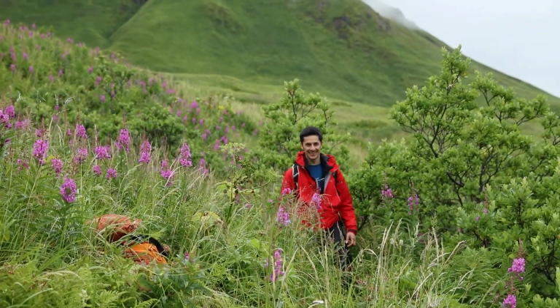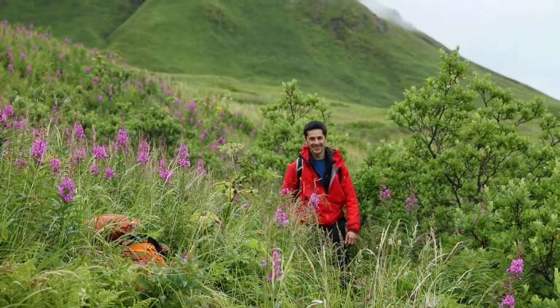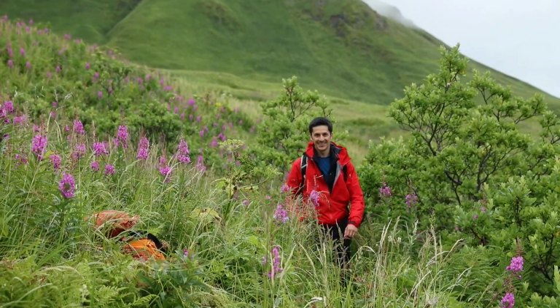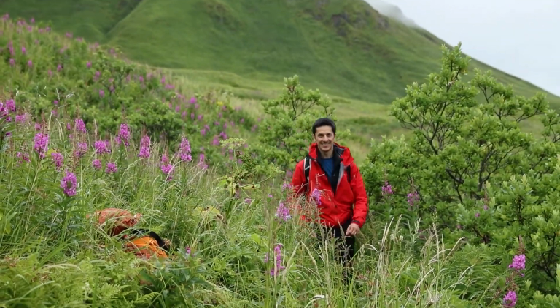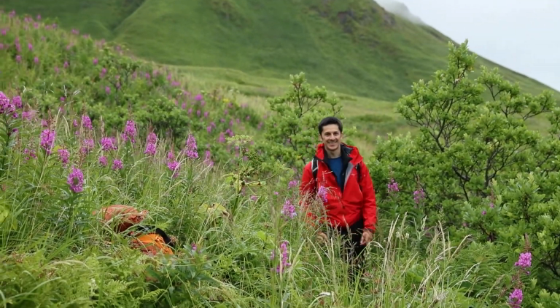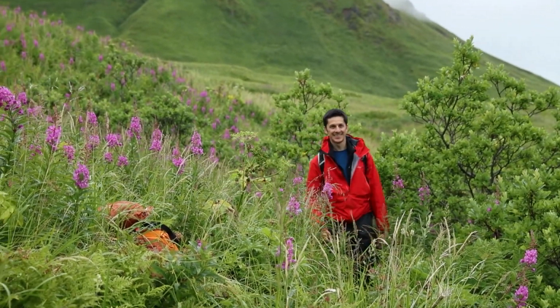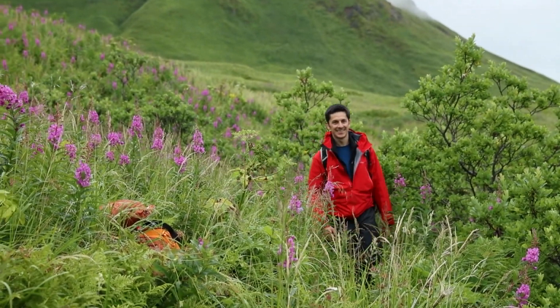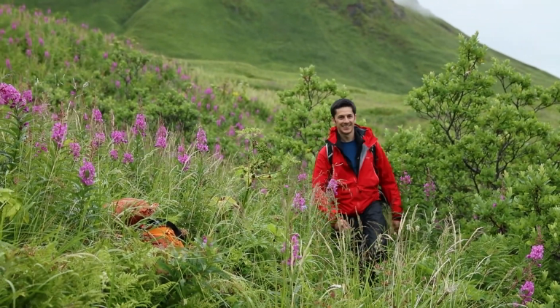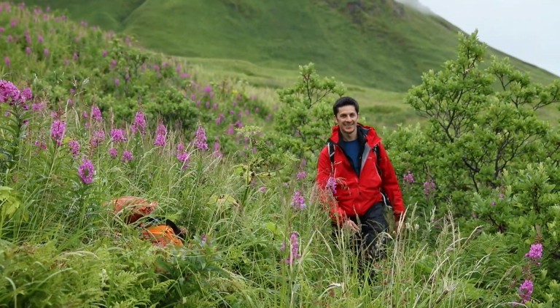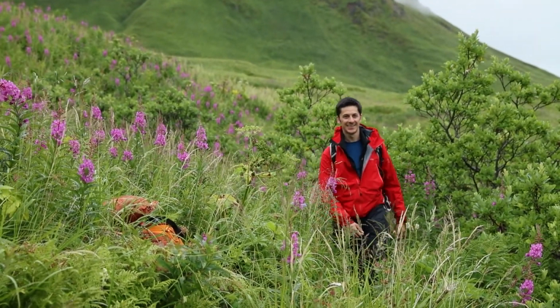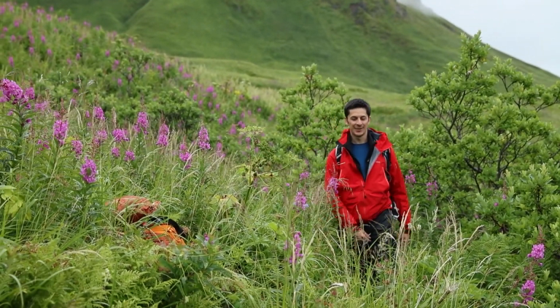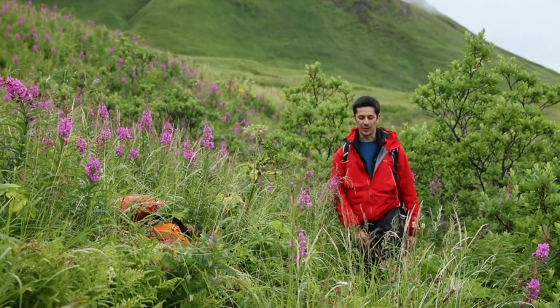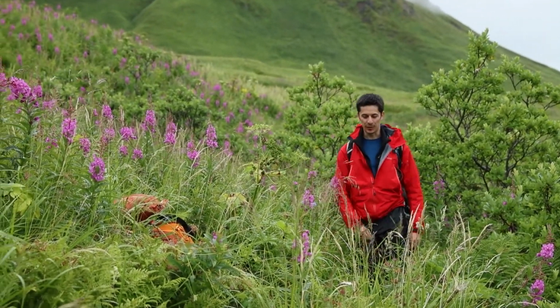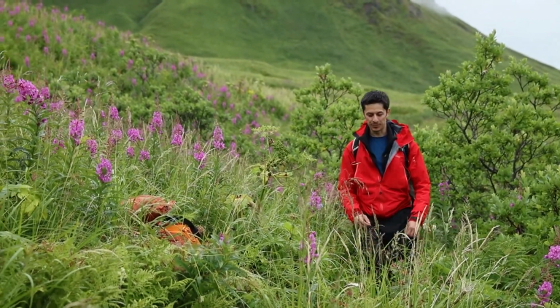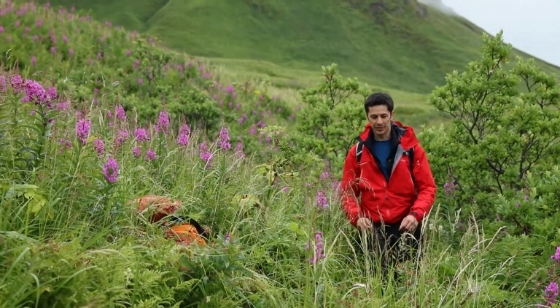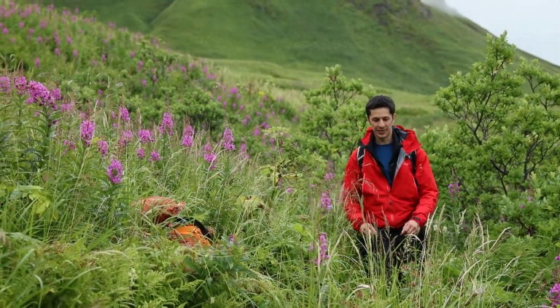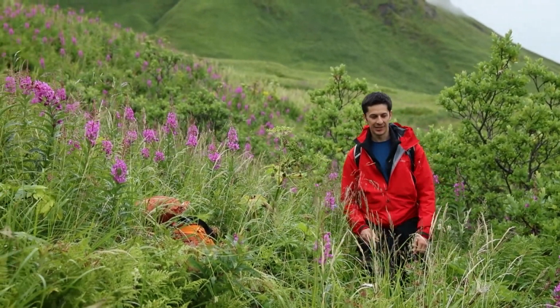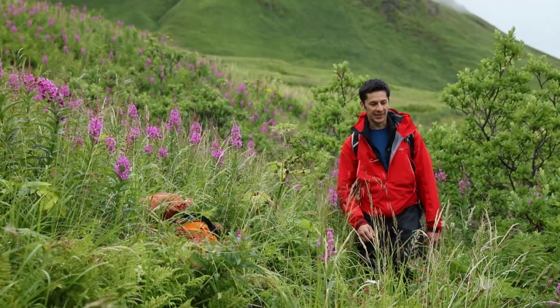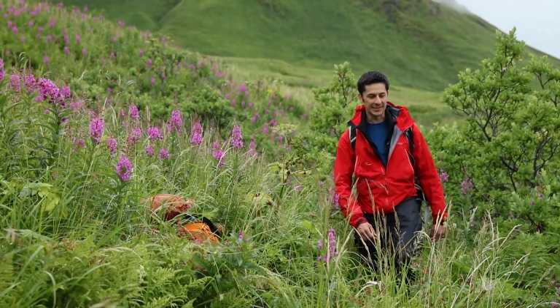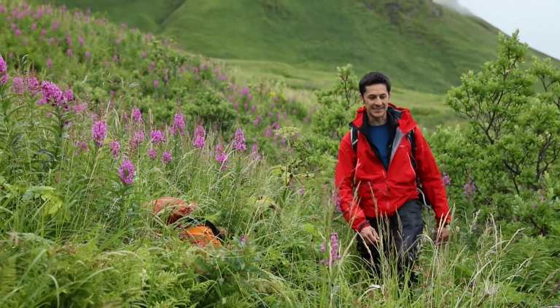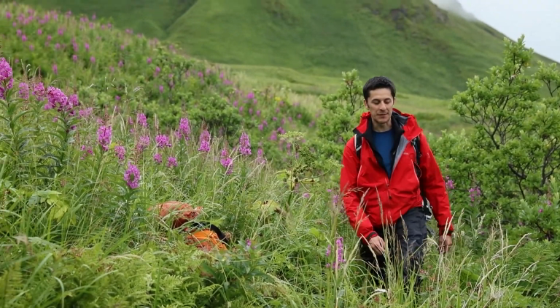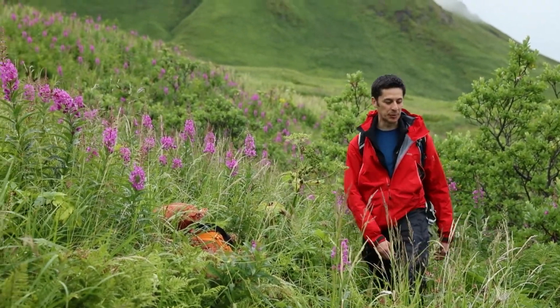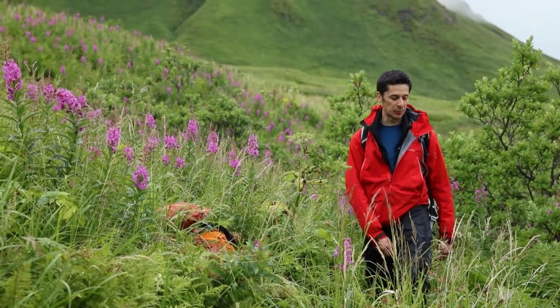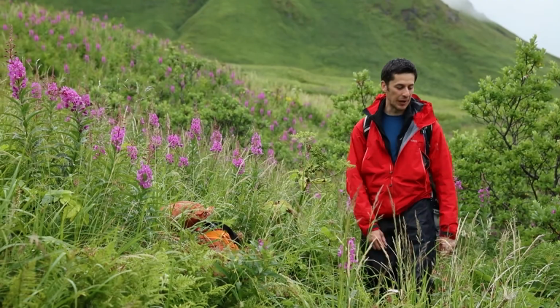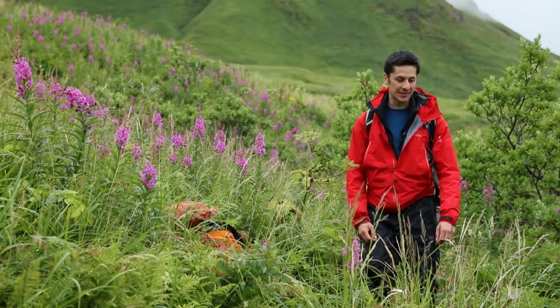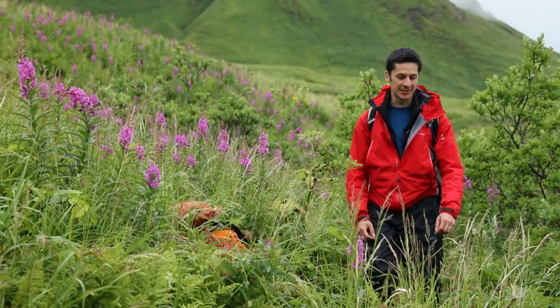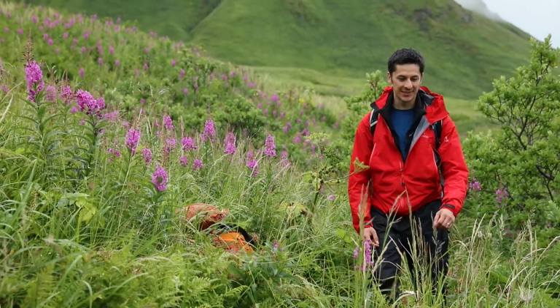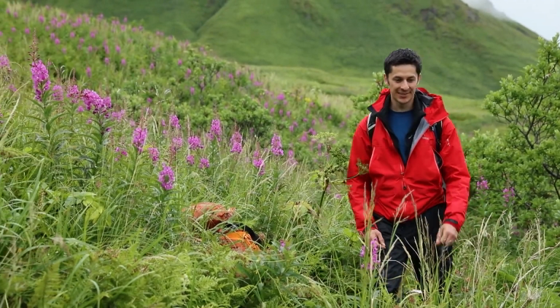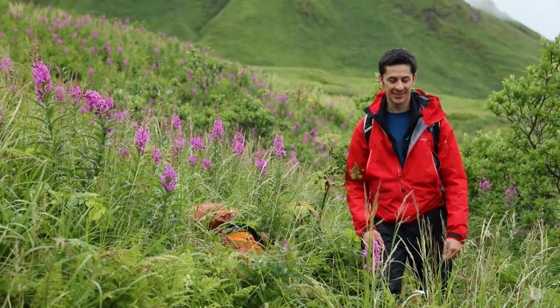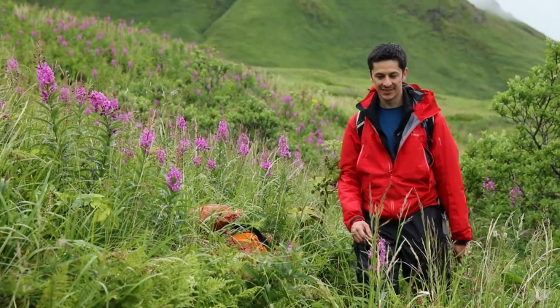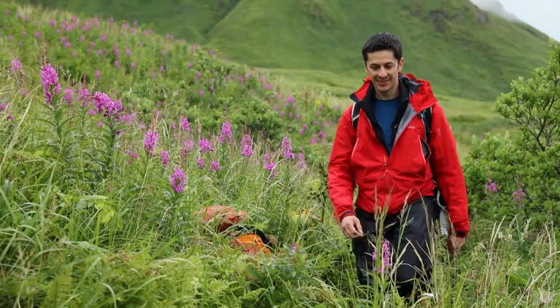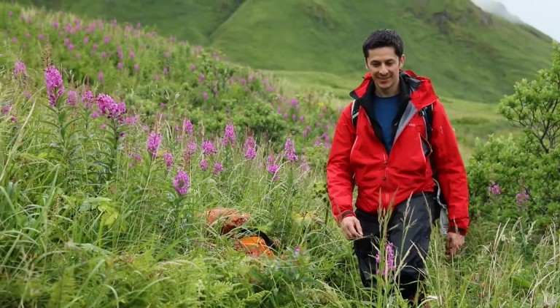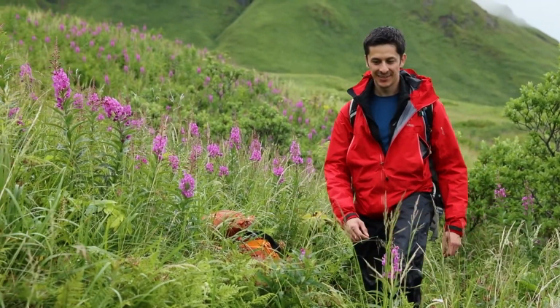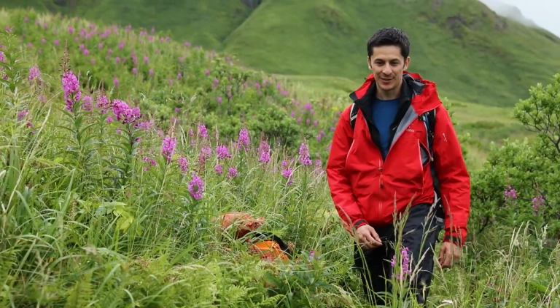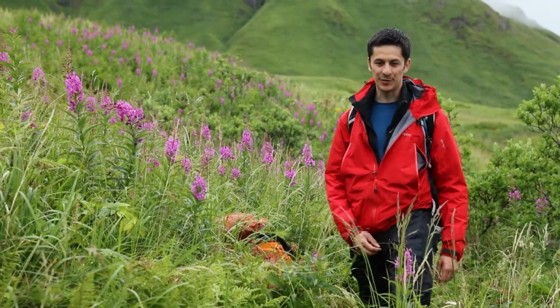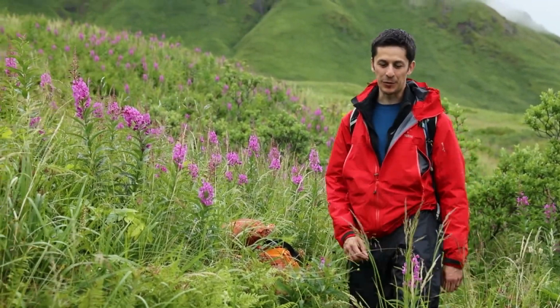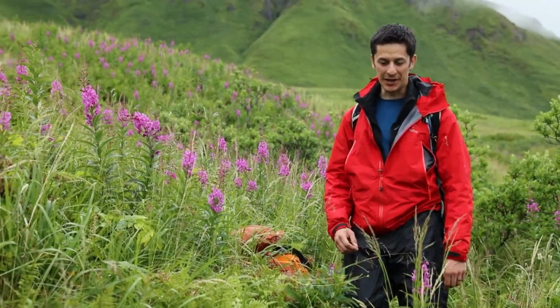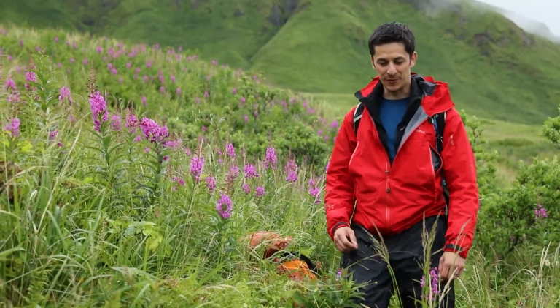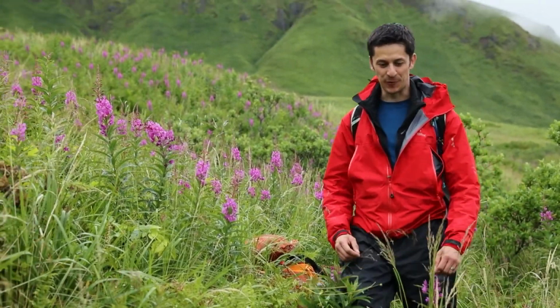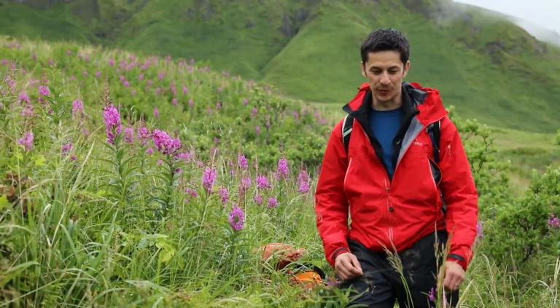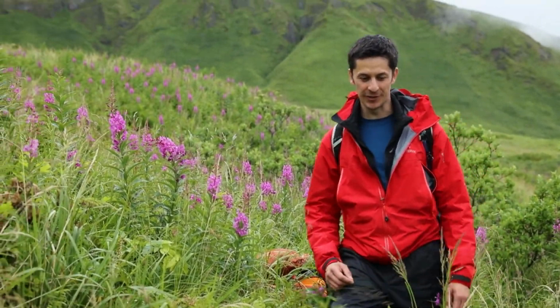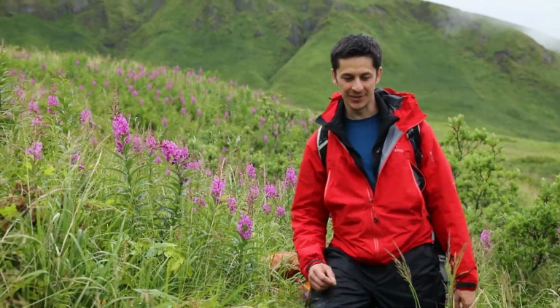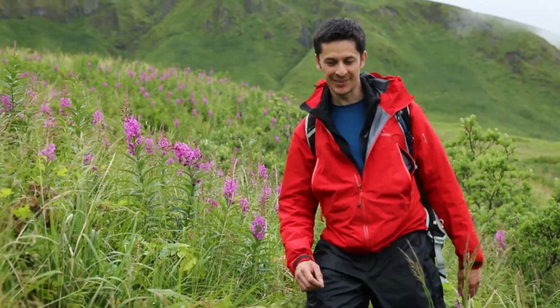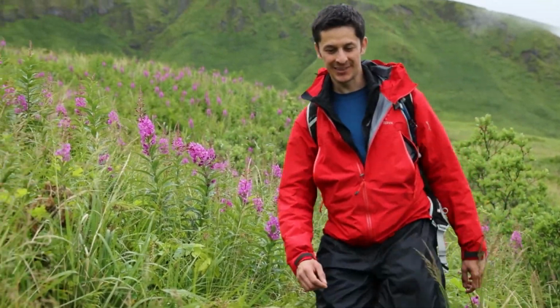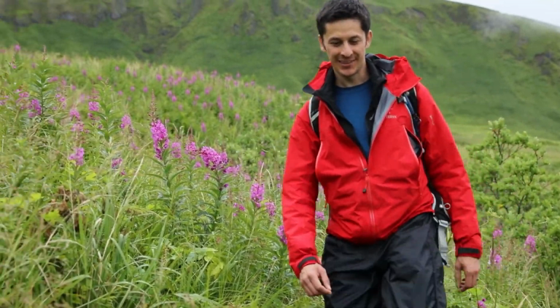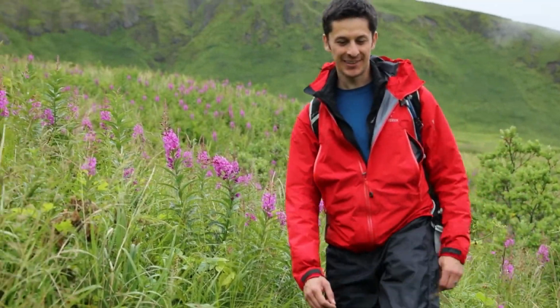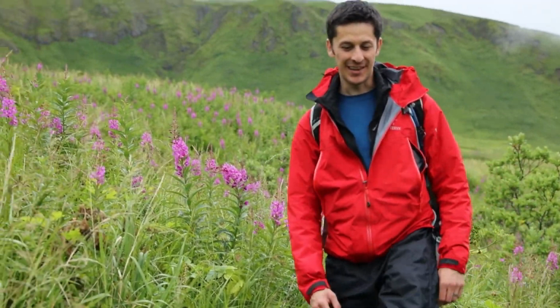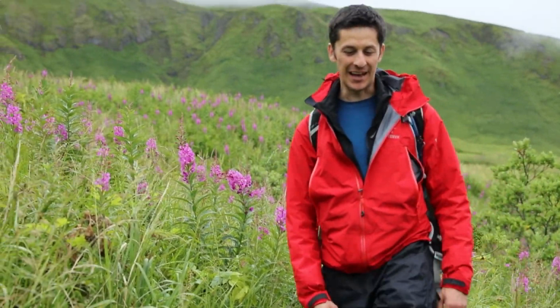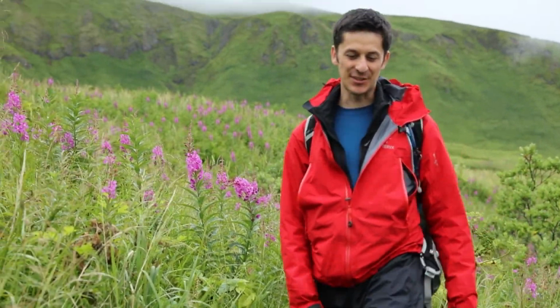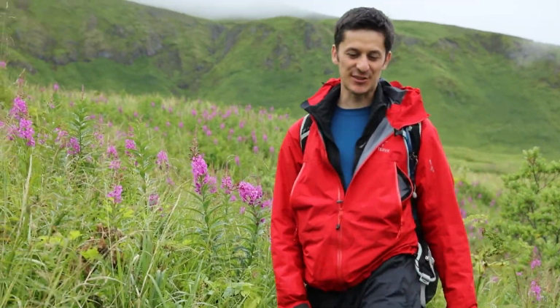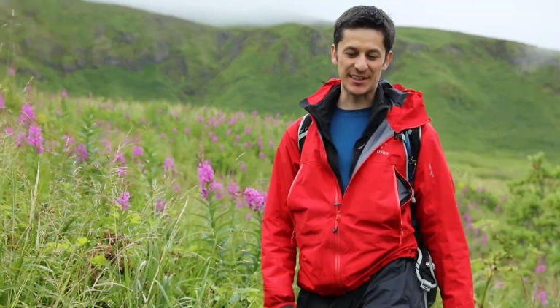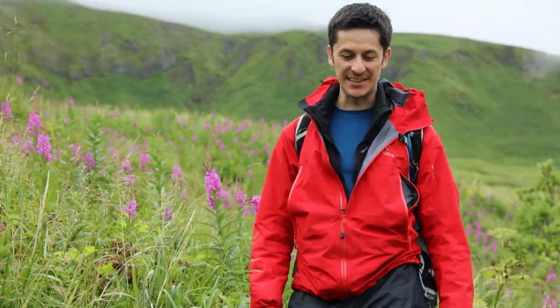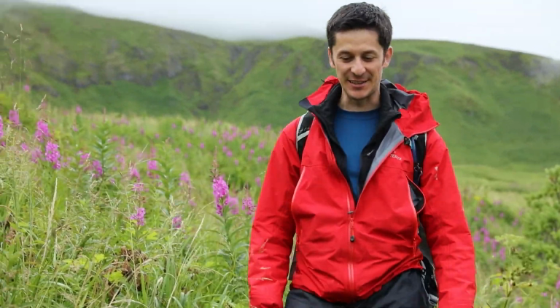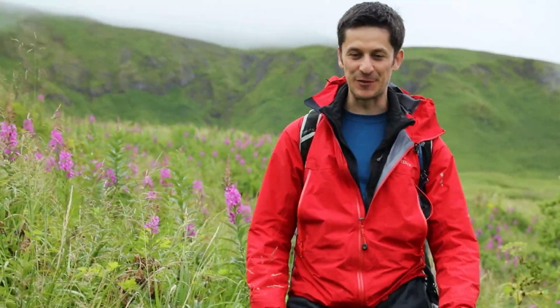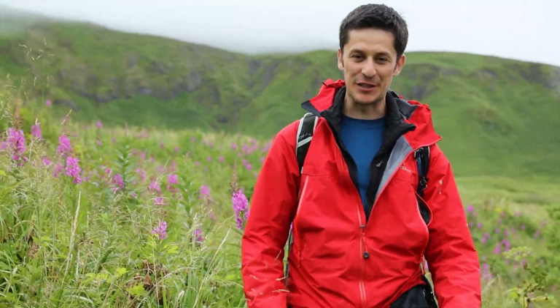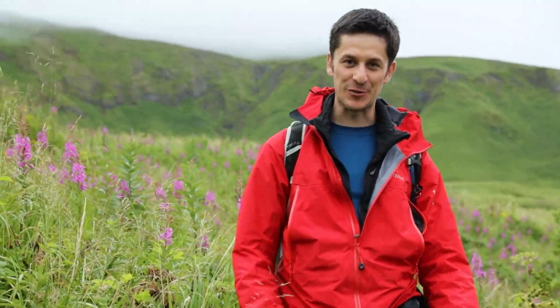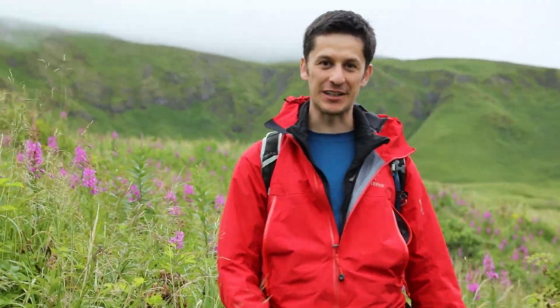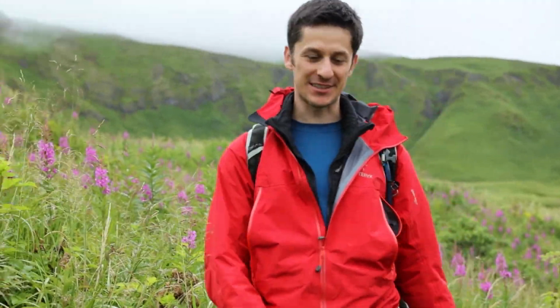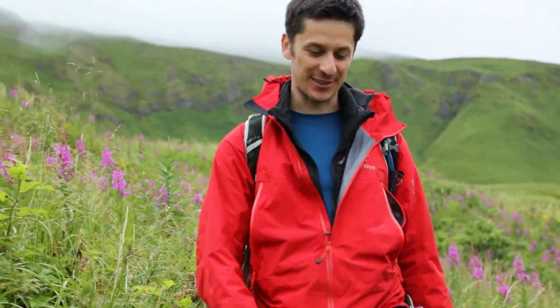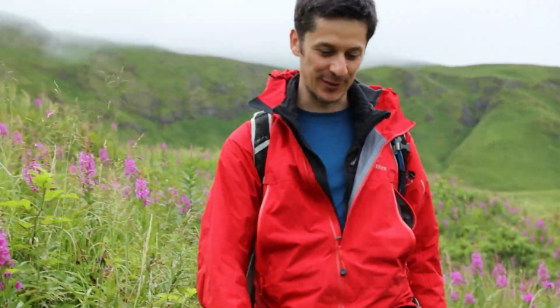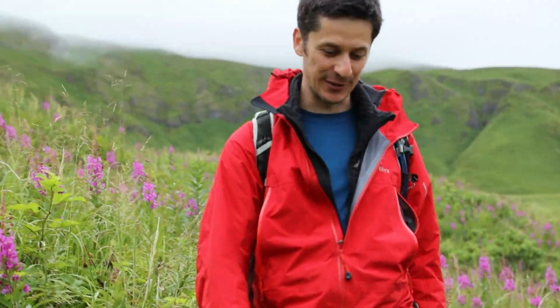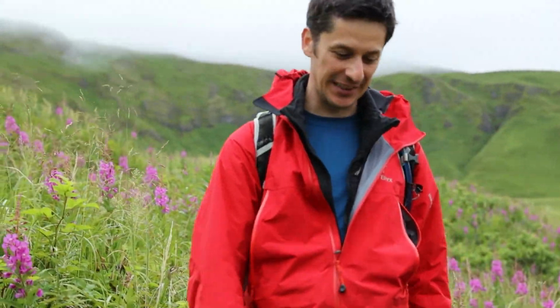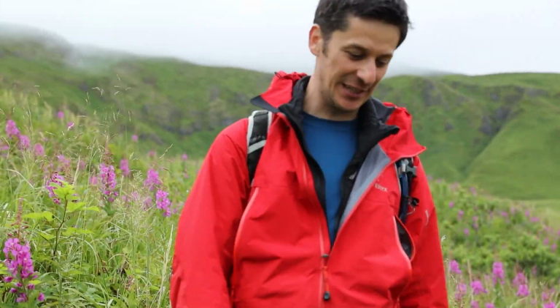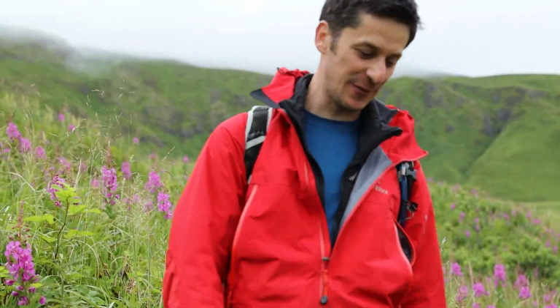I didn't think there was a spot to sample there. I sampled one — the waterfall. Just ten individuals only.